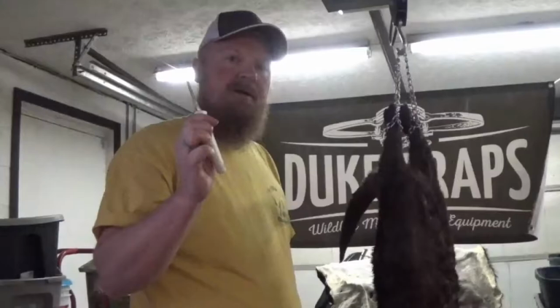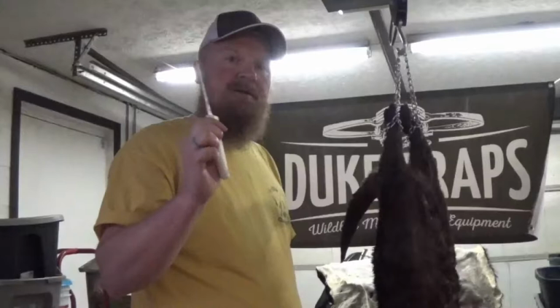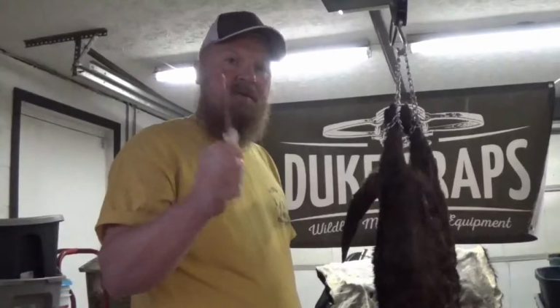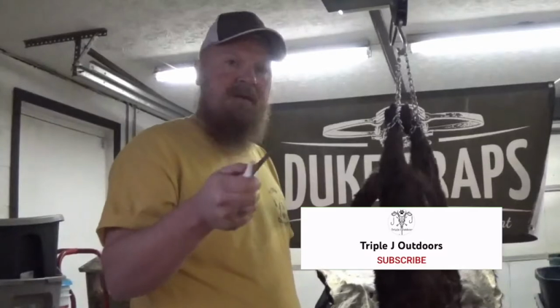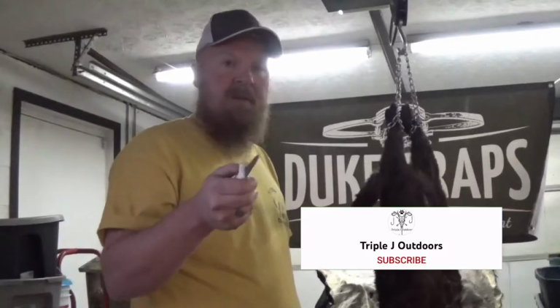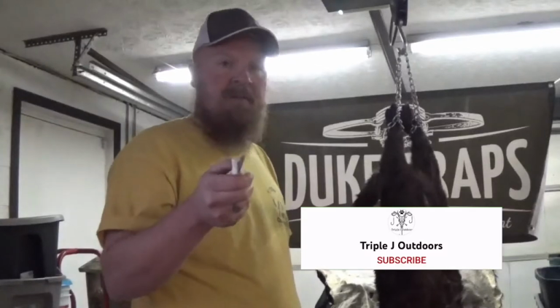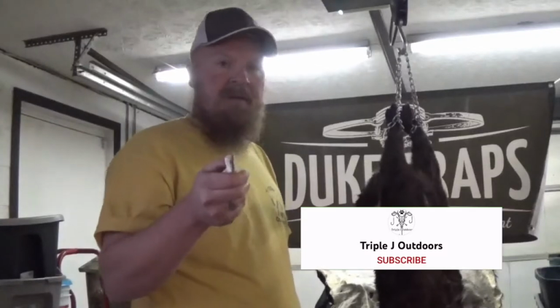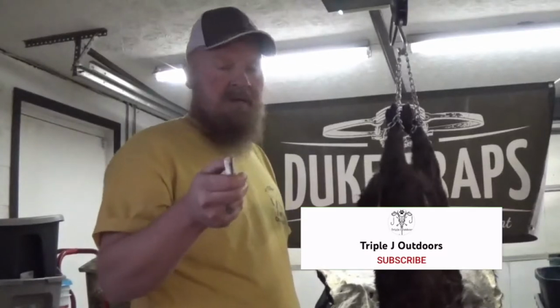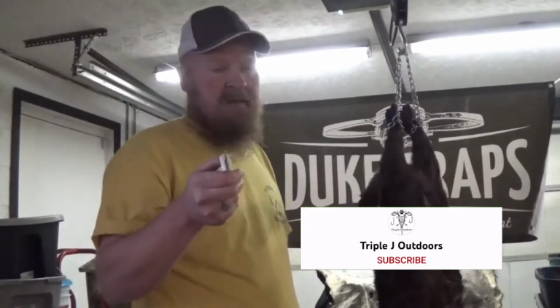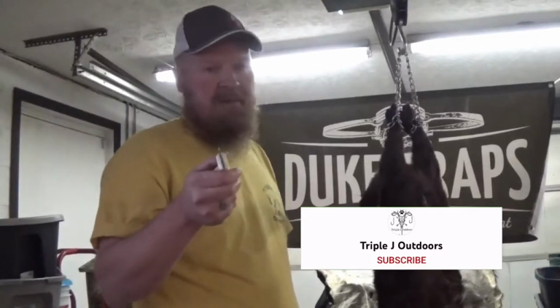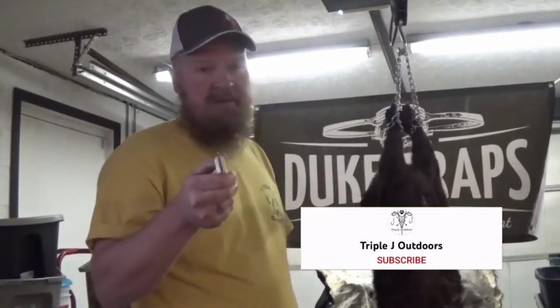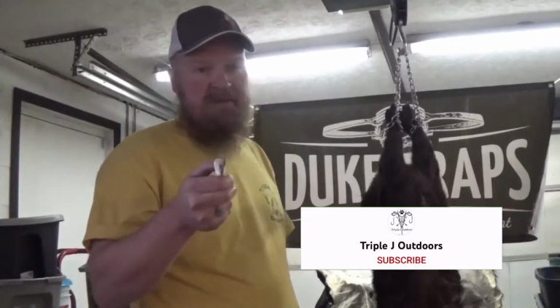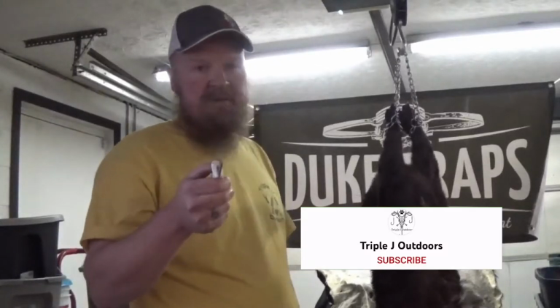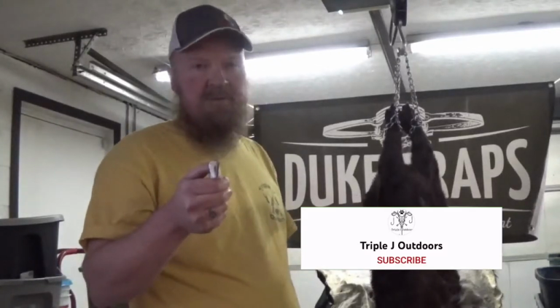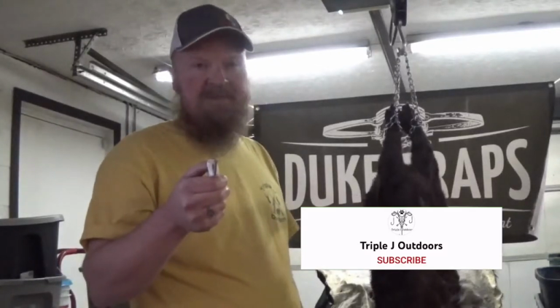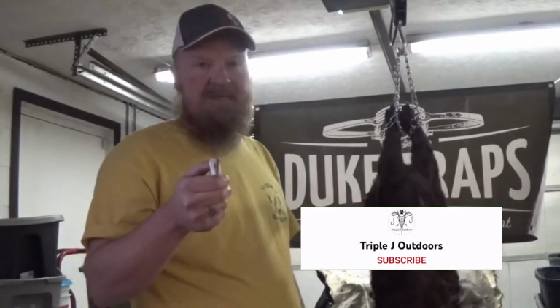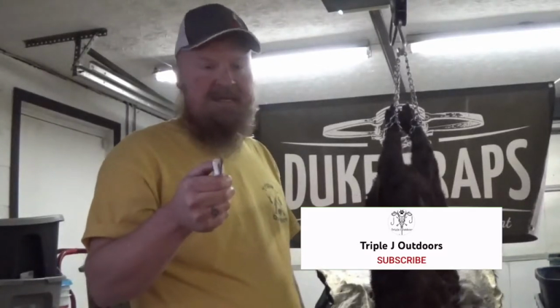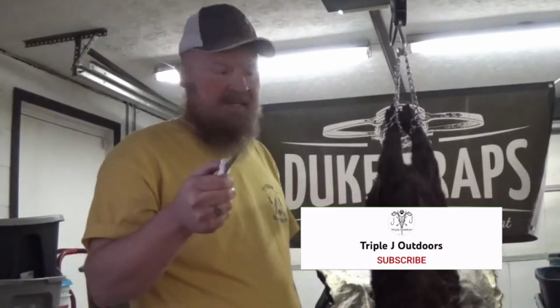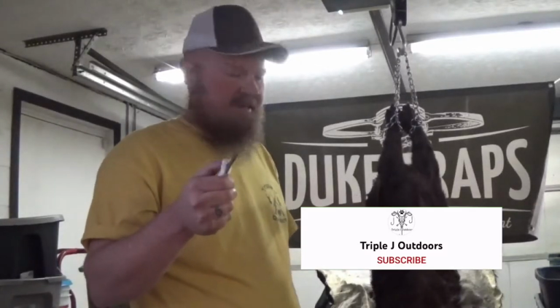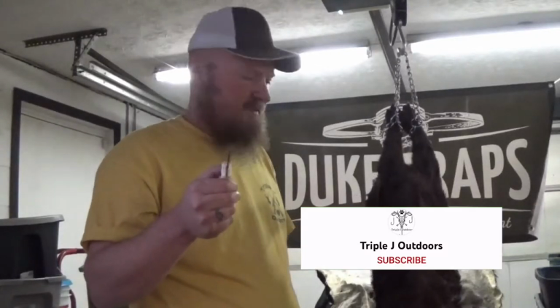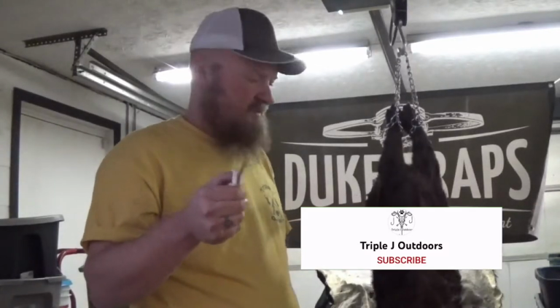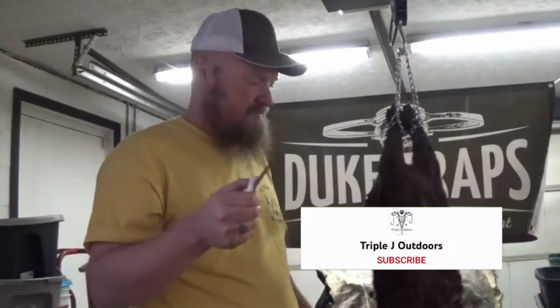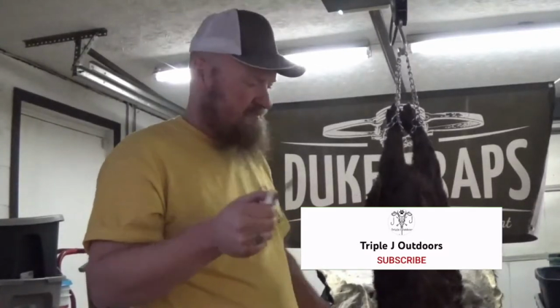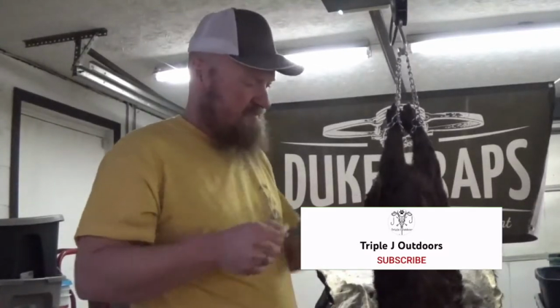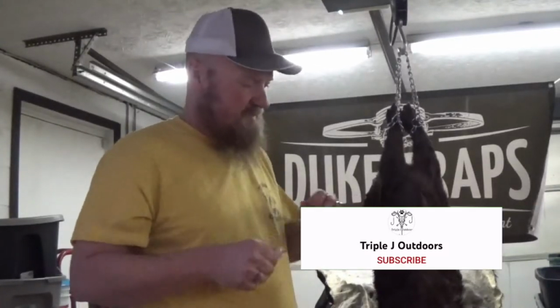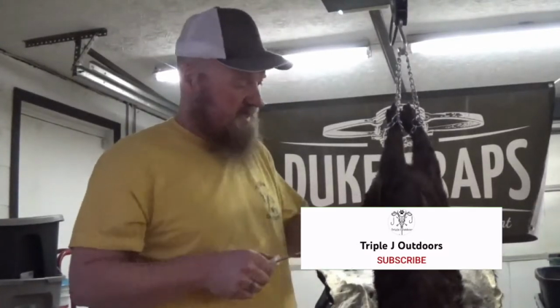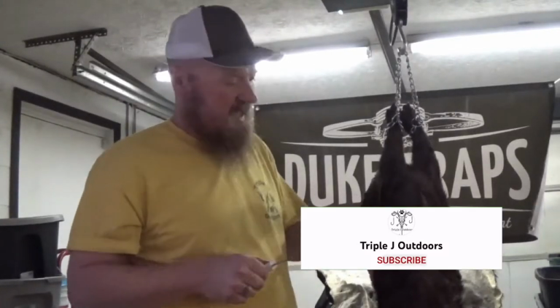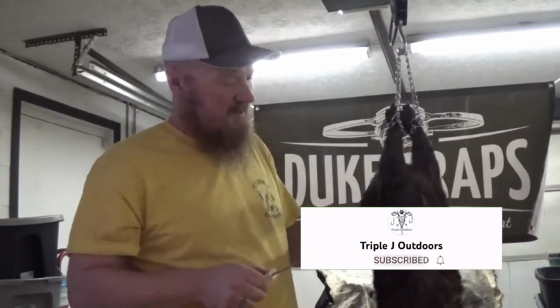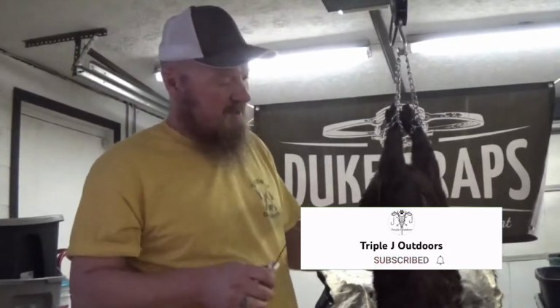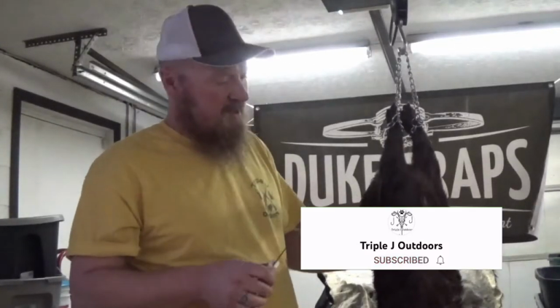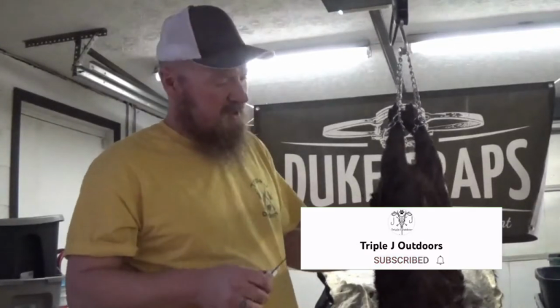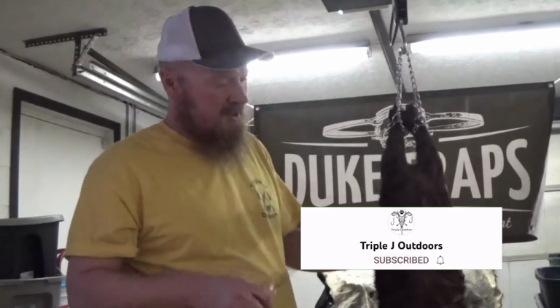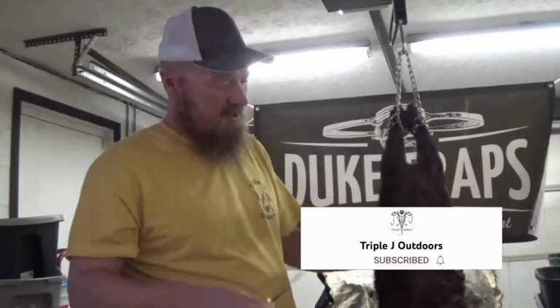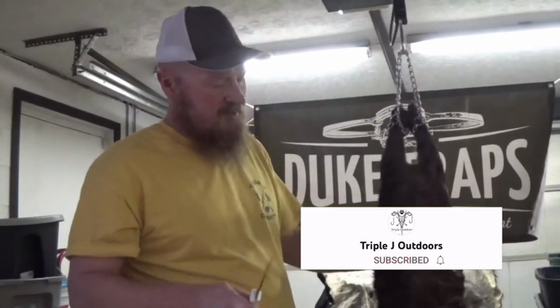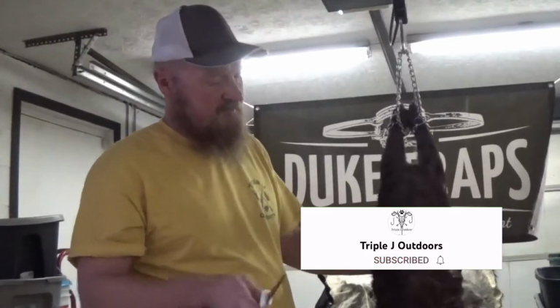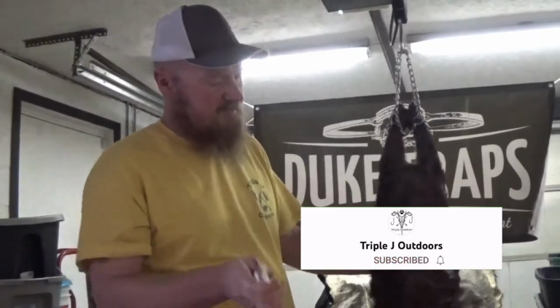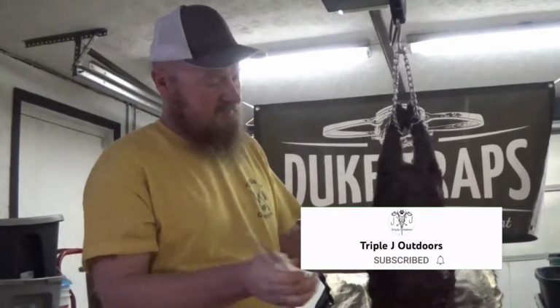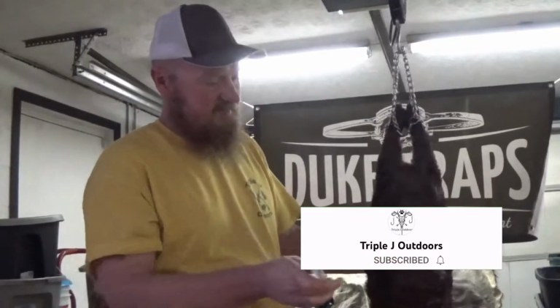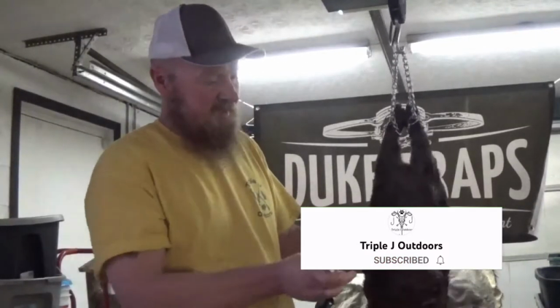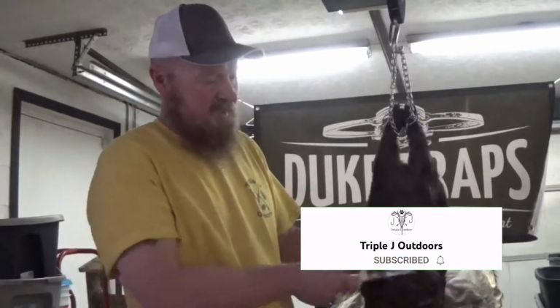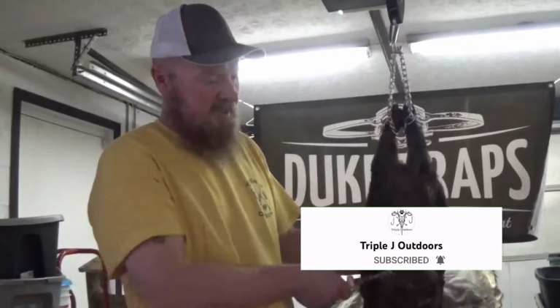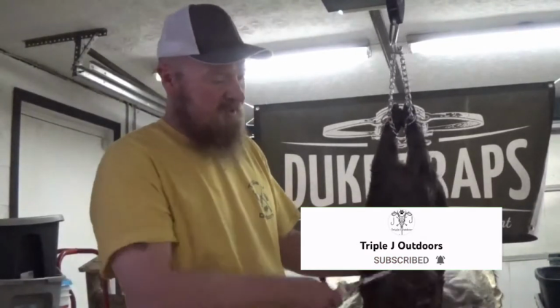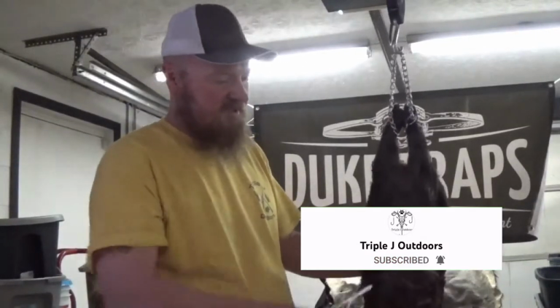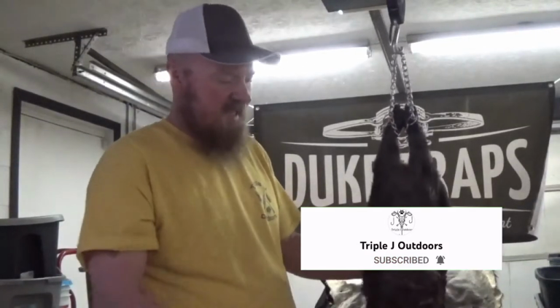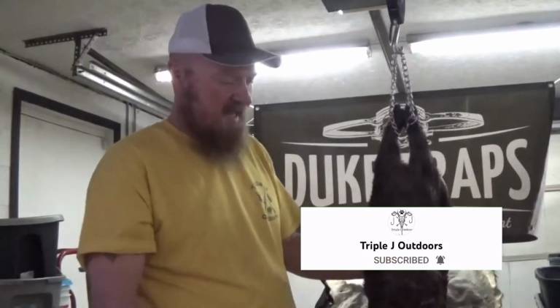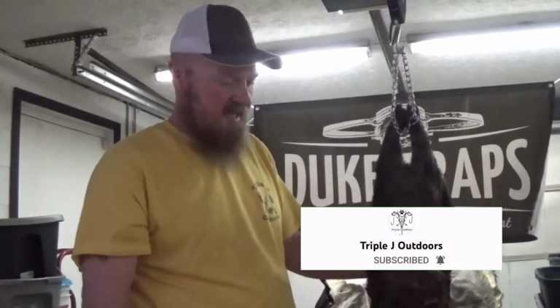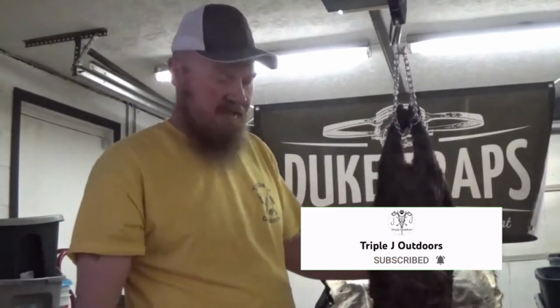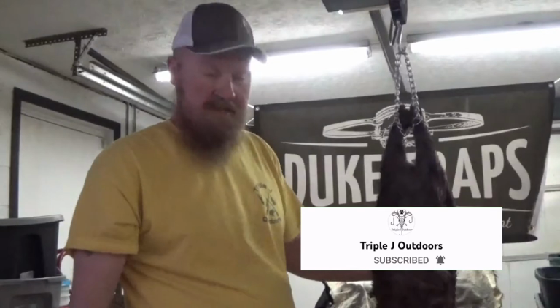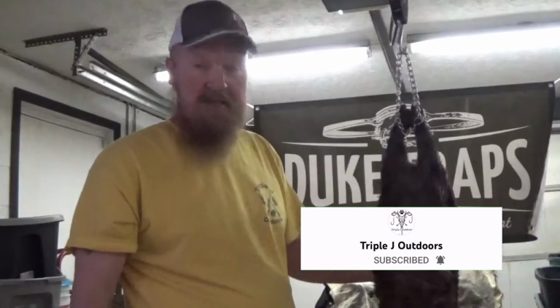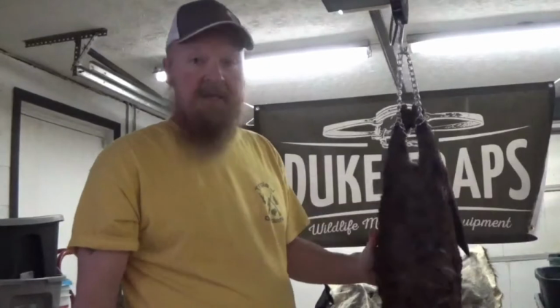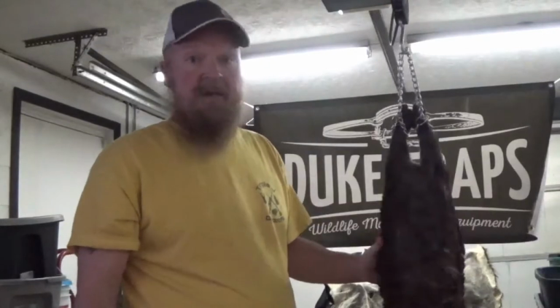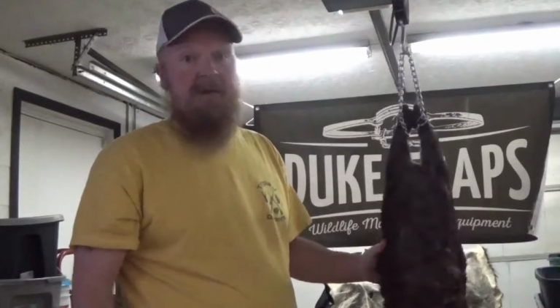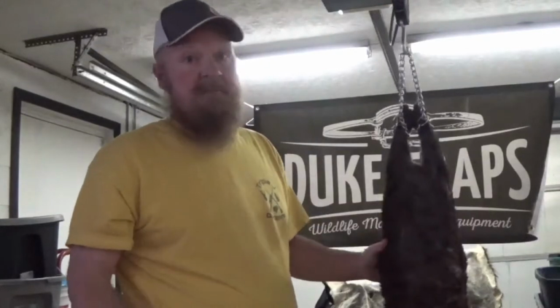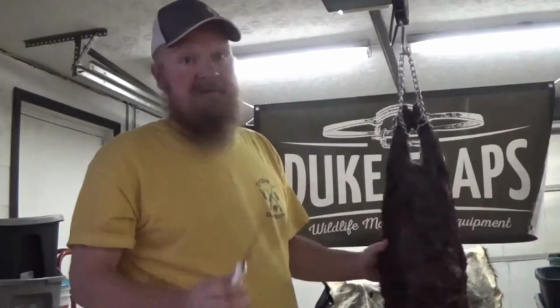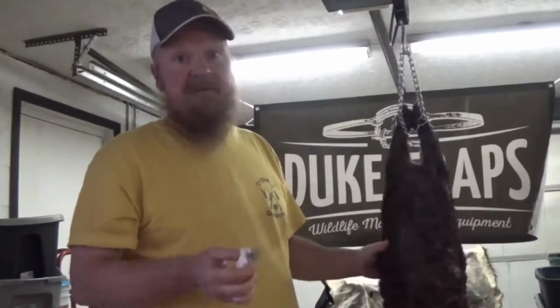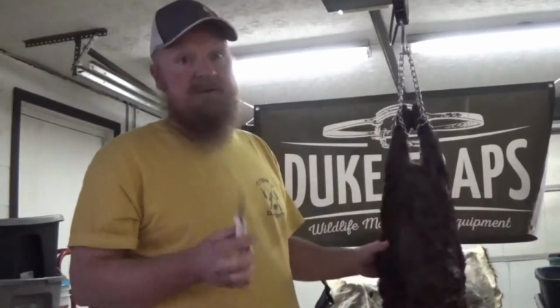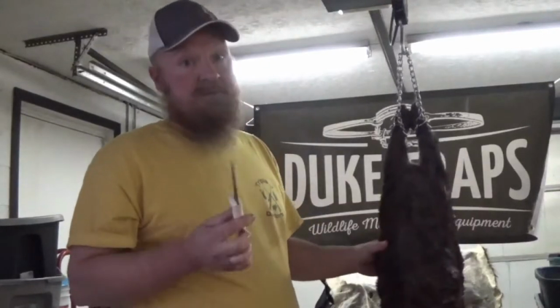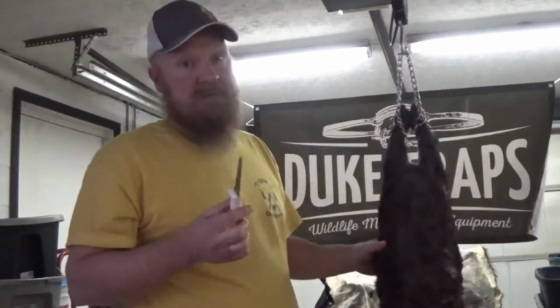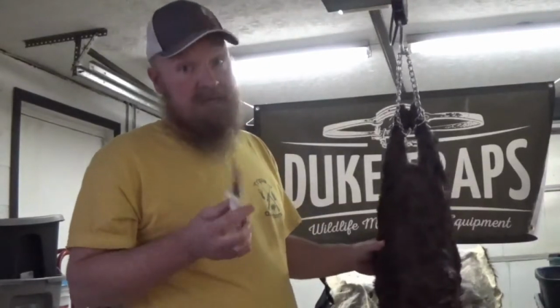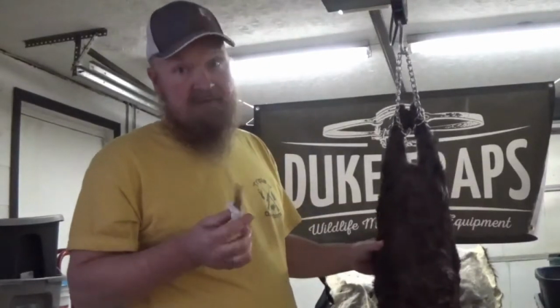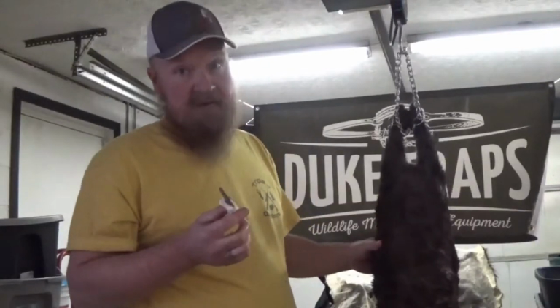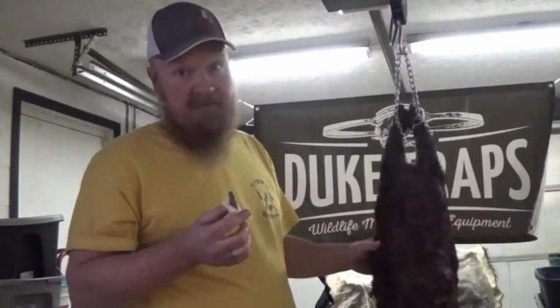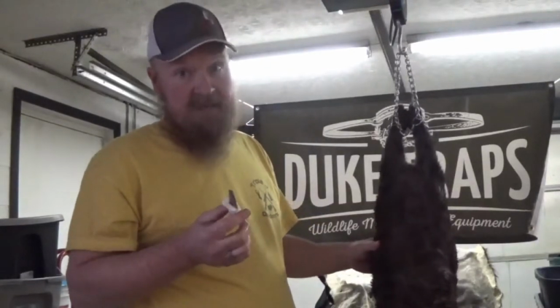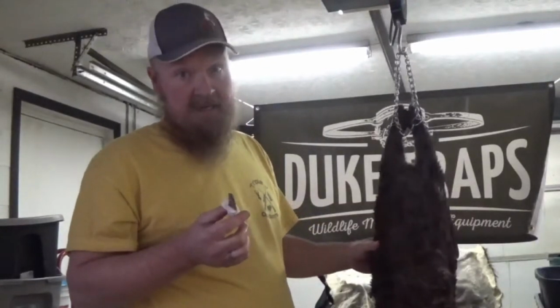Team member Dunlap coming to you once again. Today we're going to do an otter skinning — my first one ever I've done.